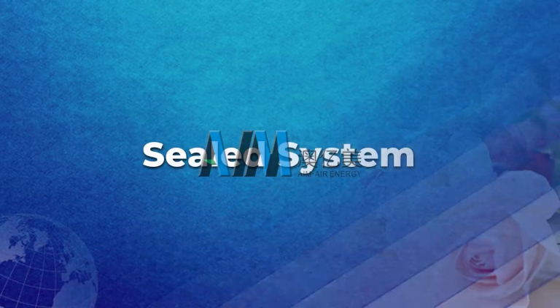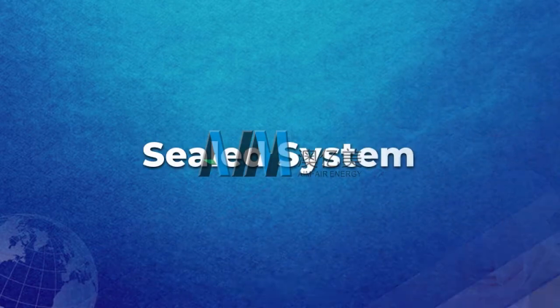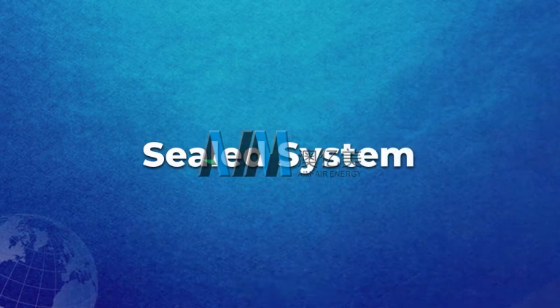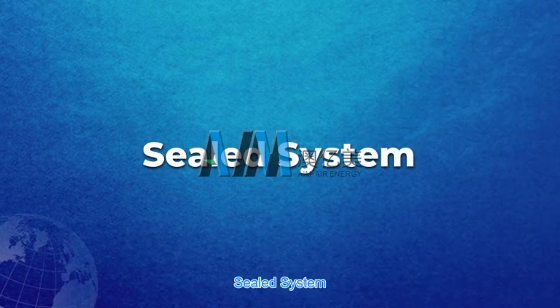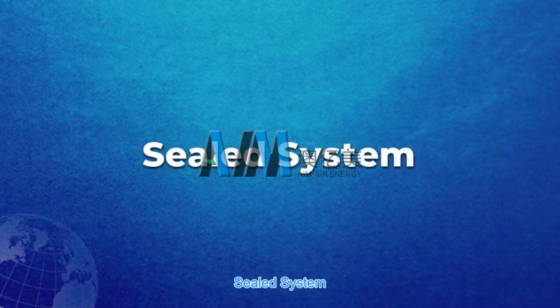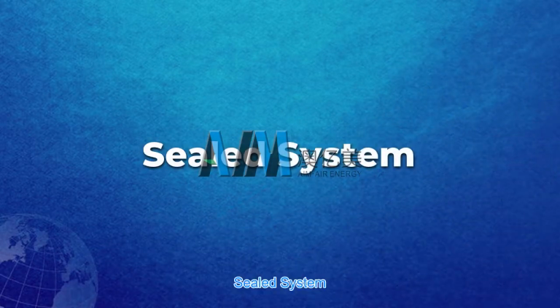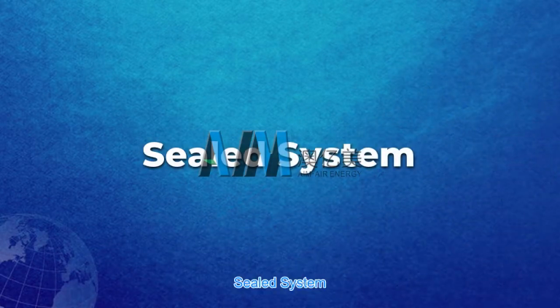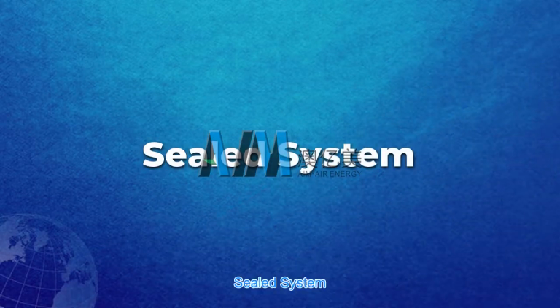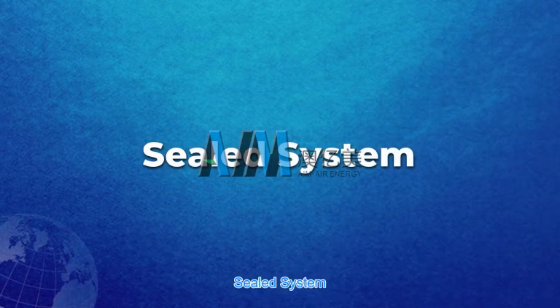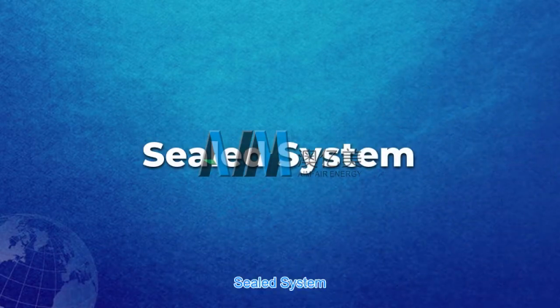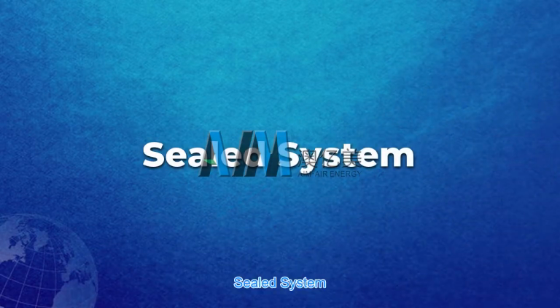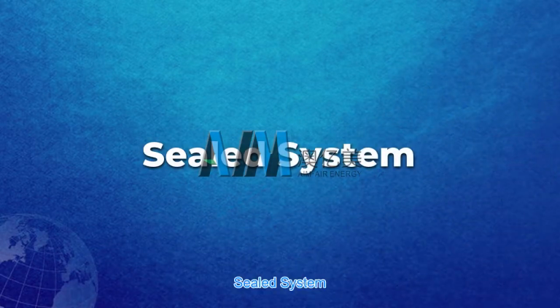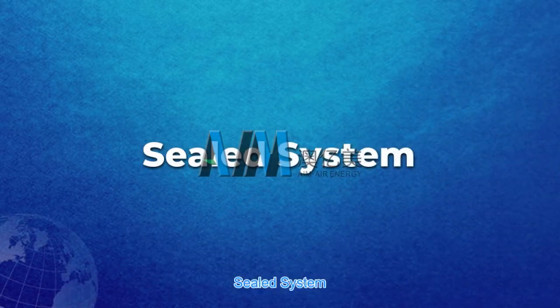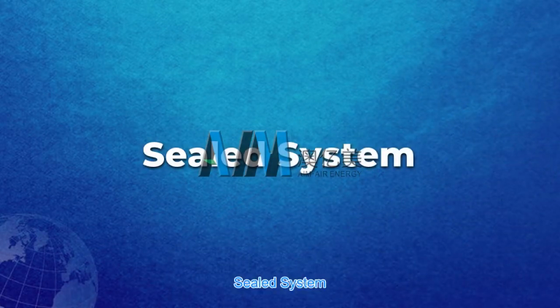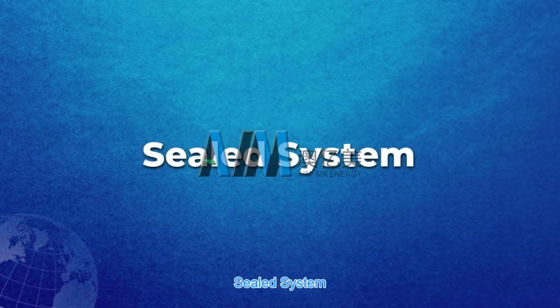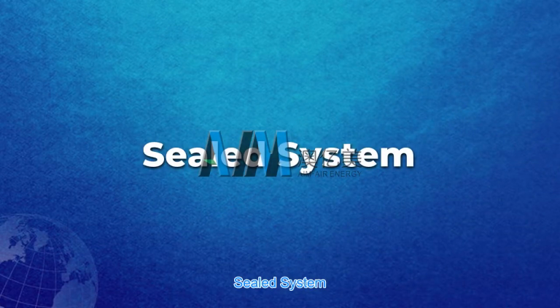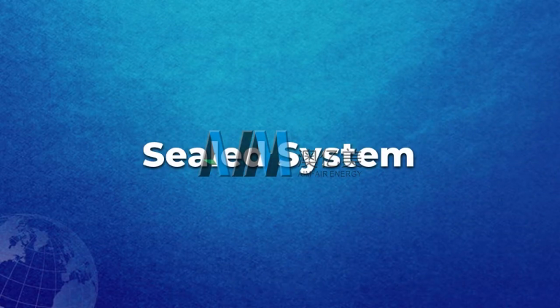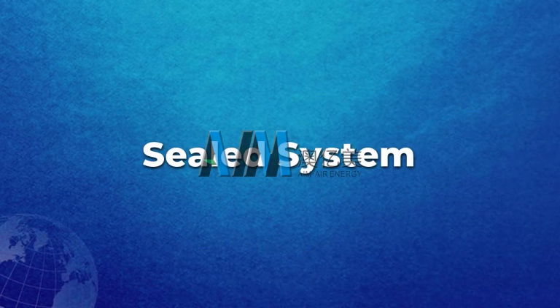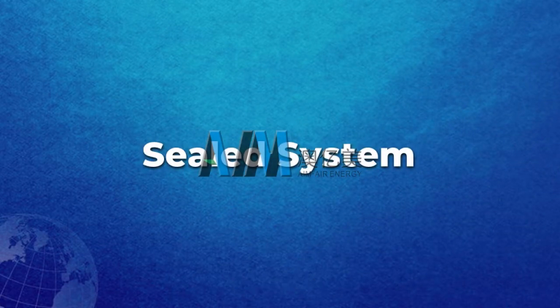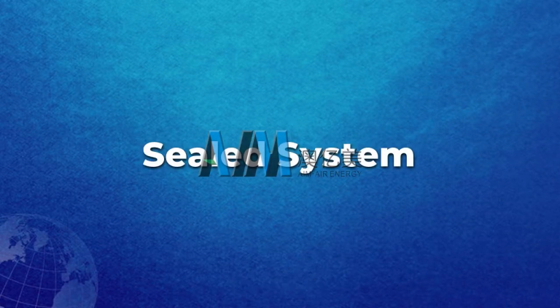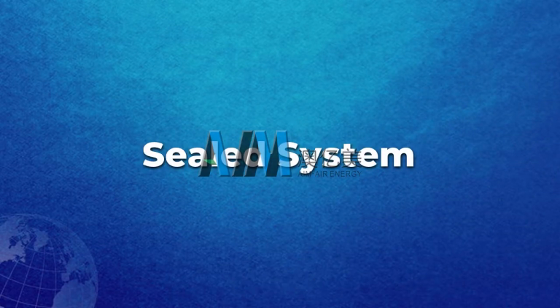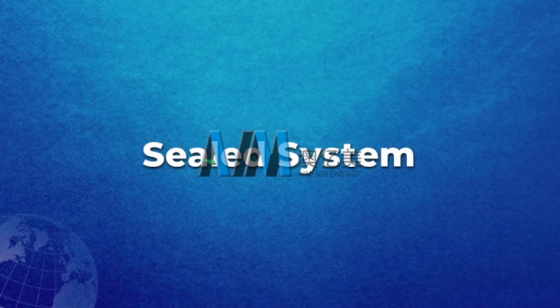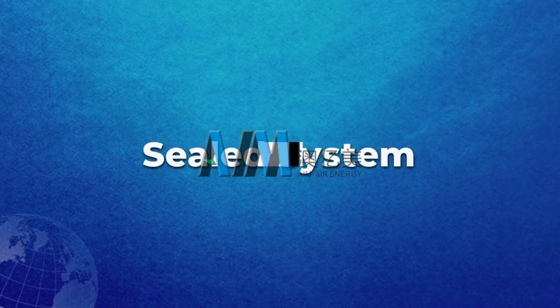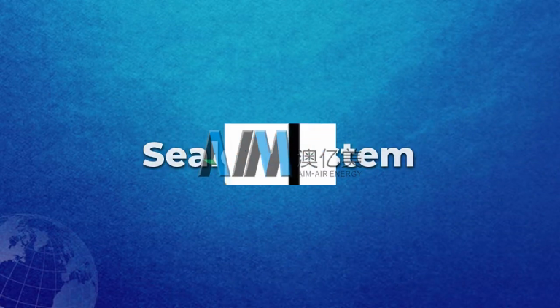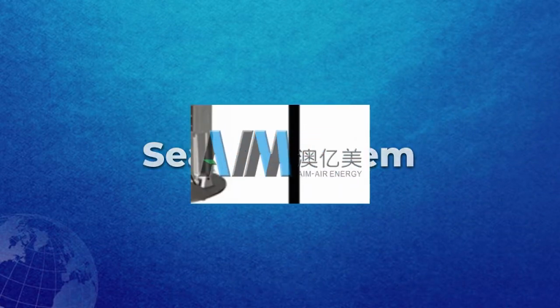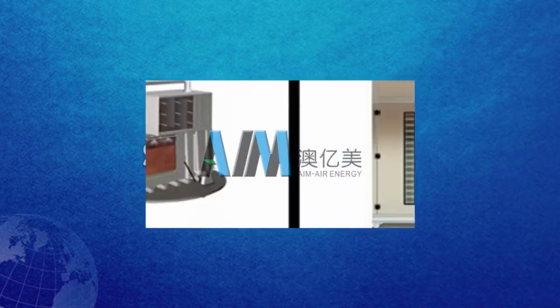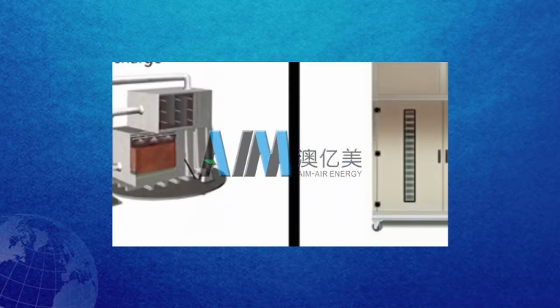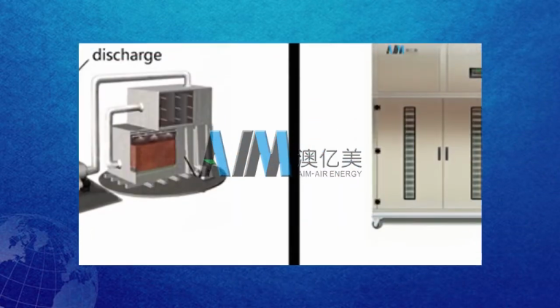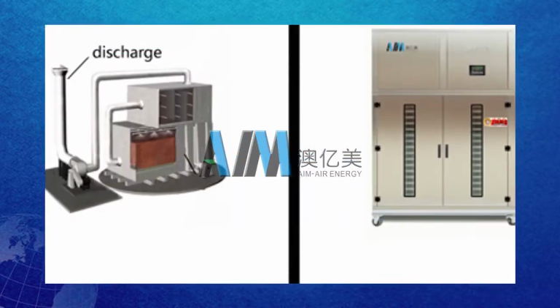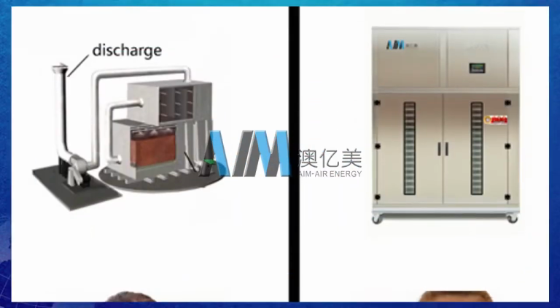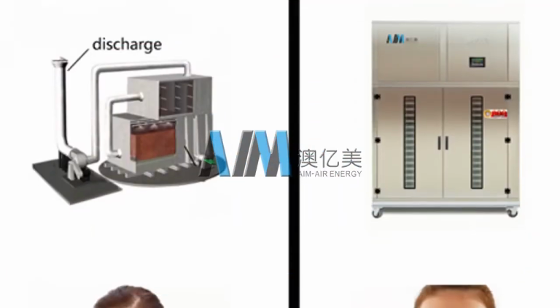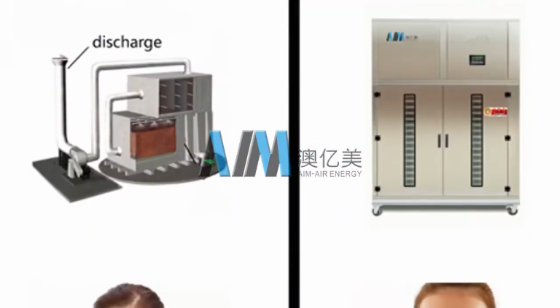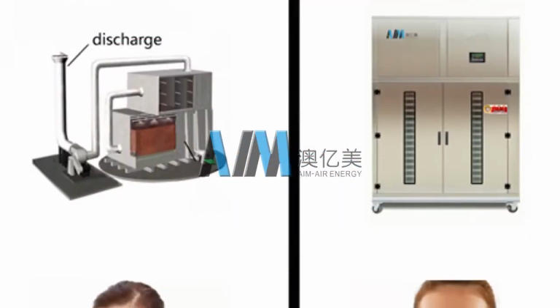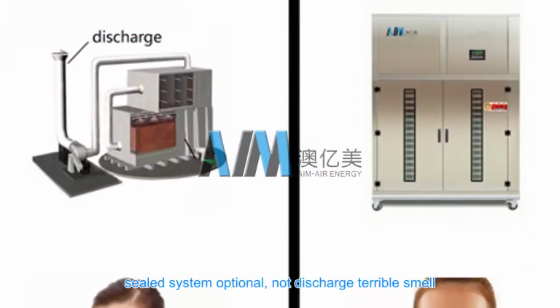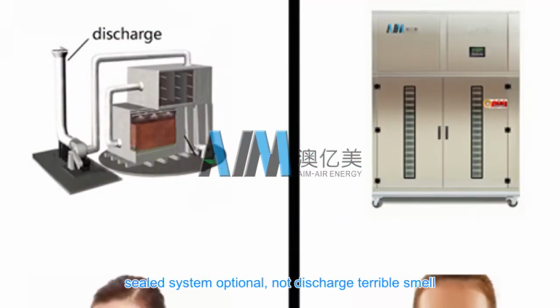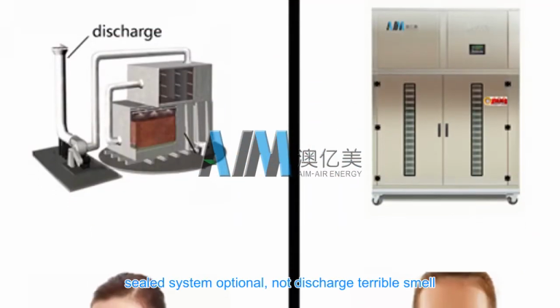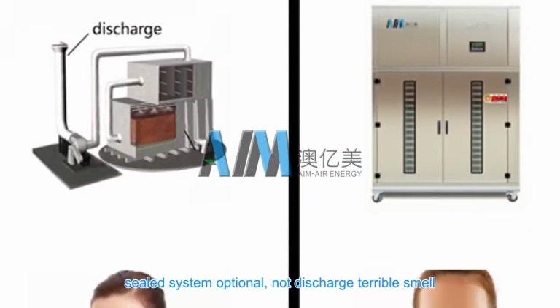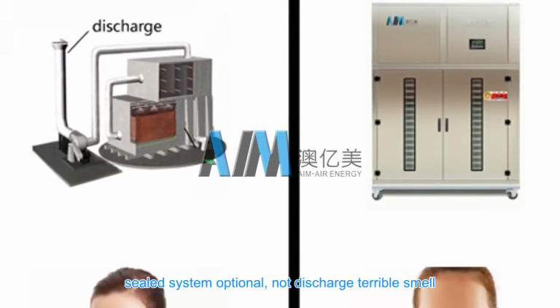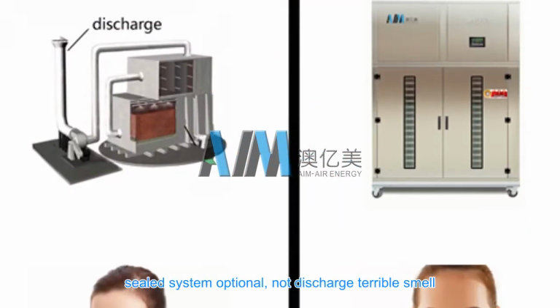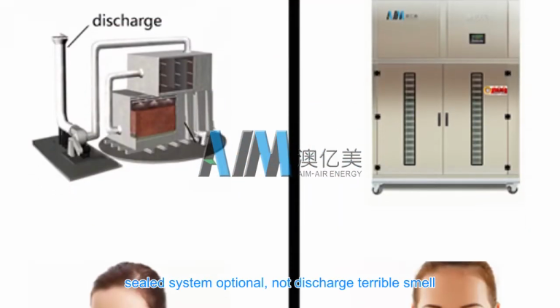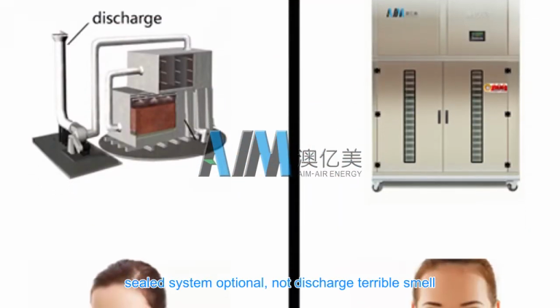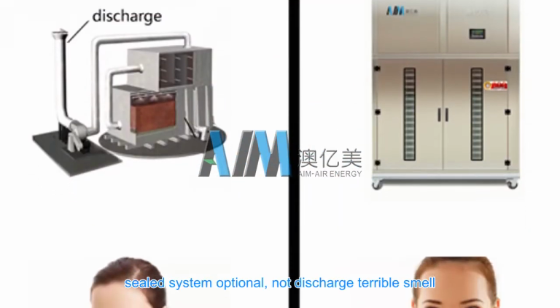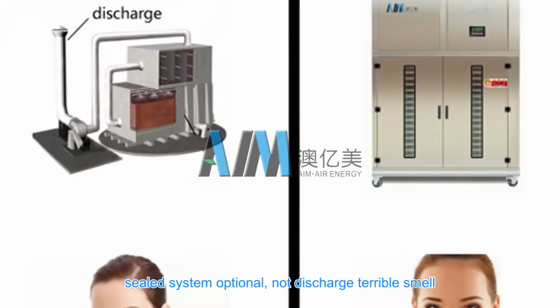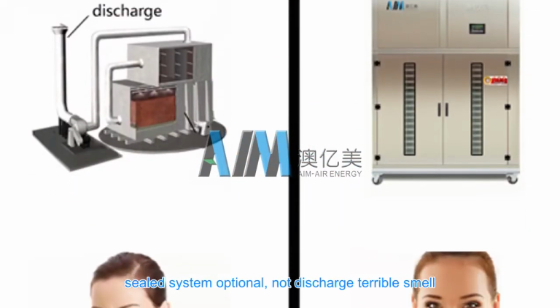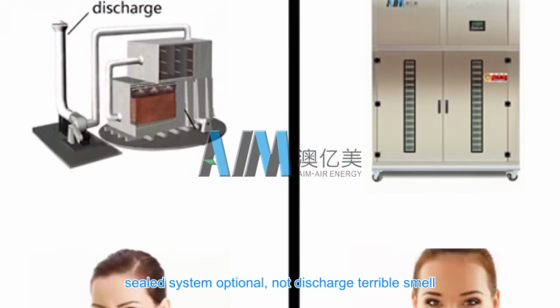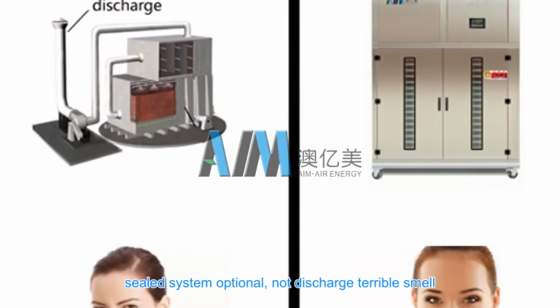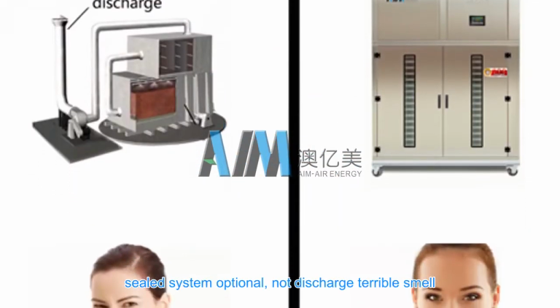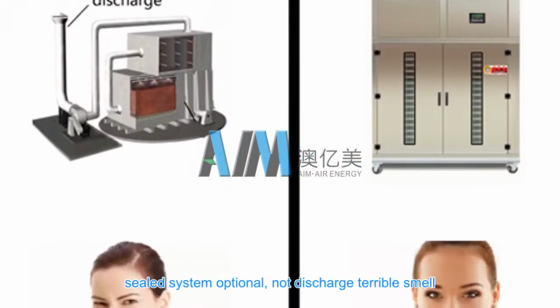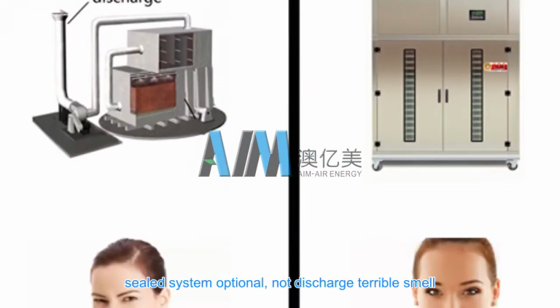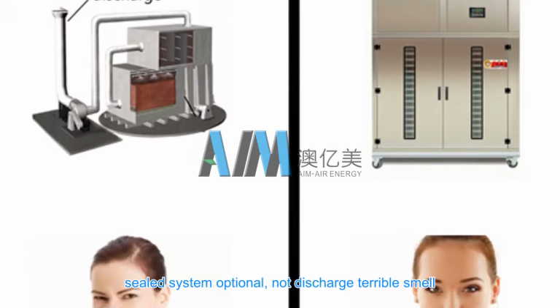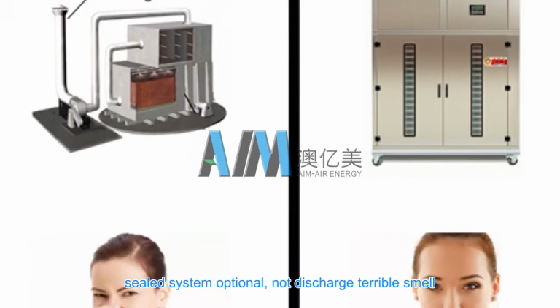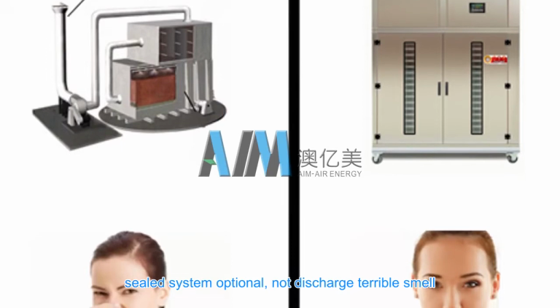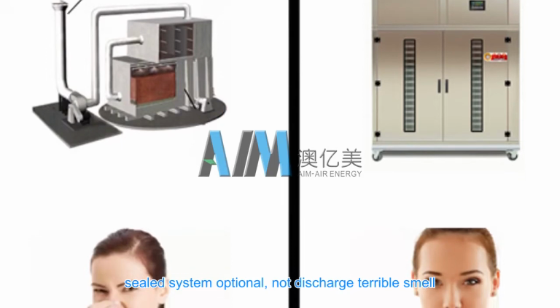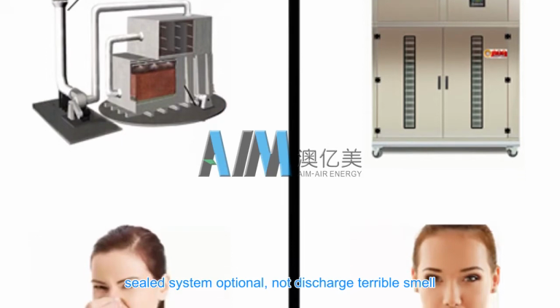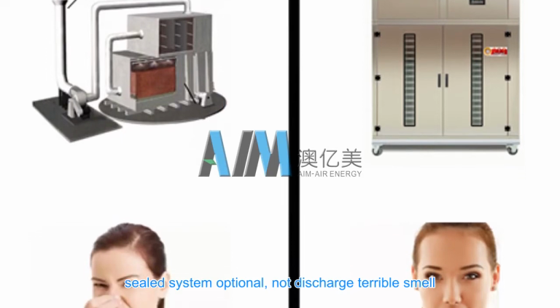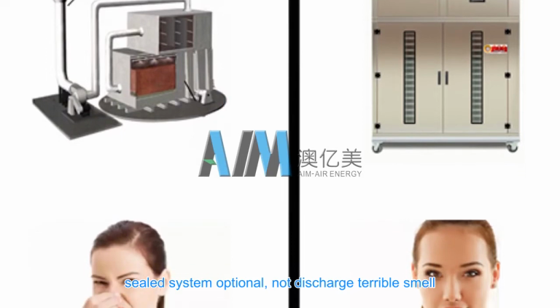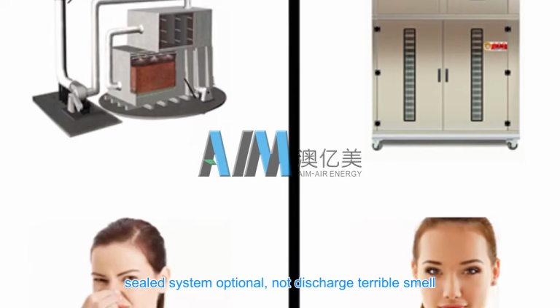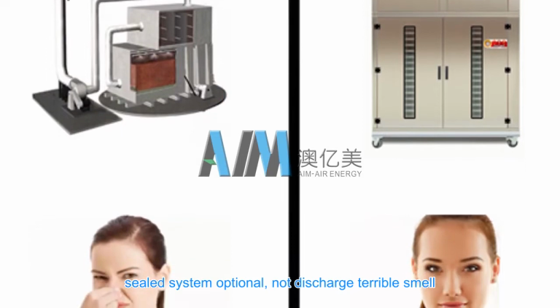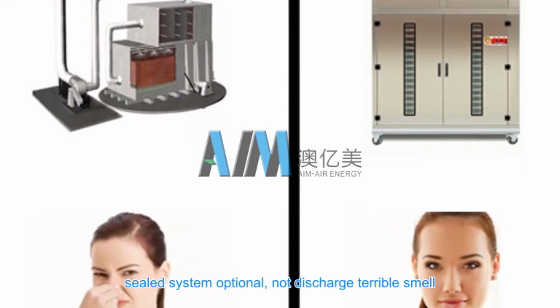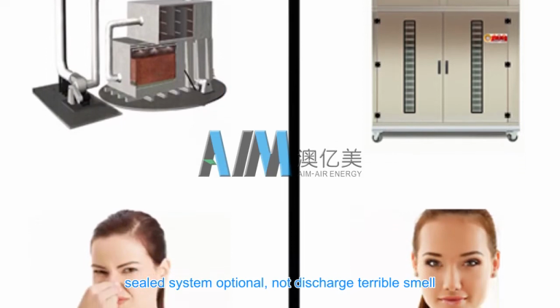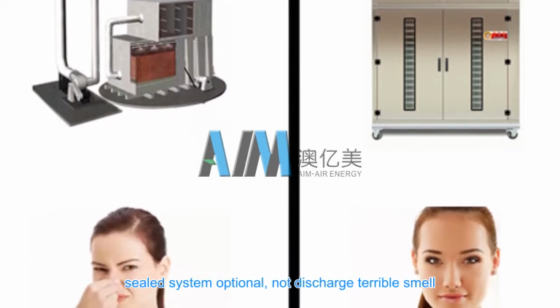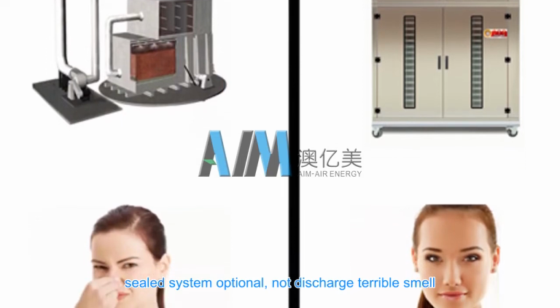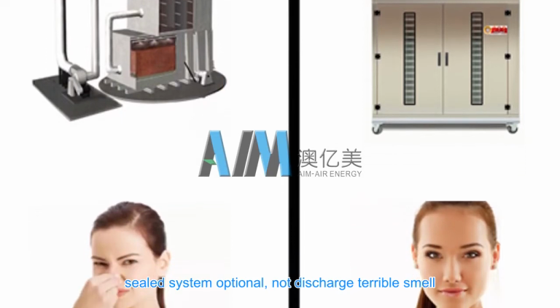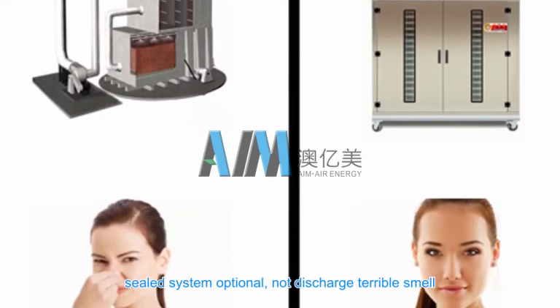Sealed system — optional sealed system that does not discharge terrible smell.